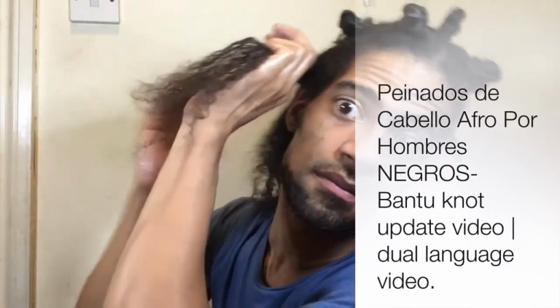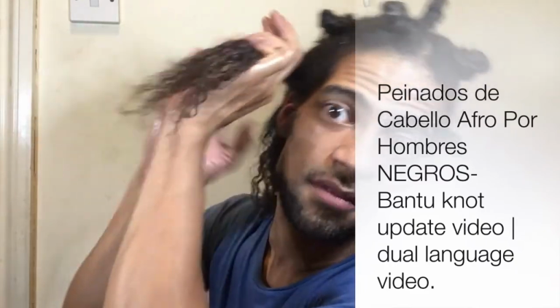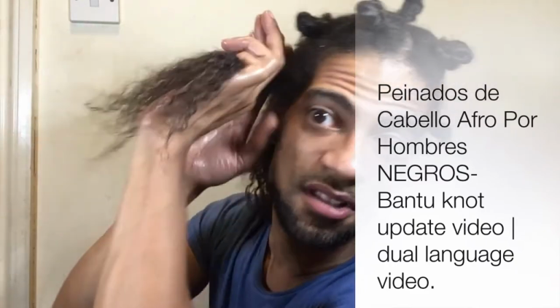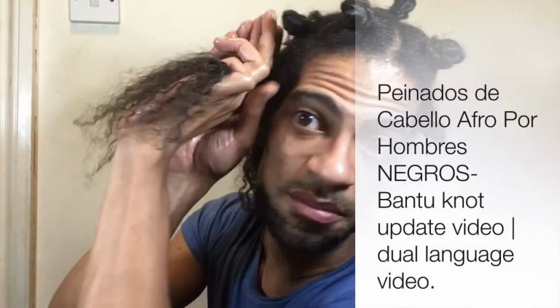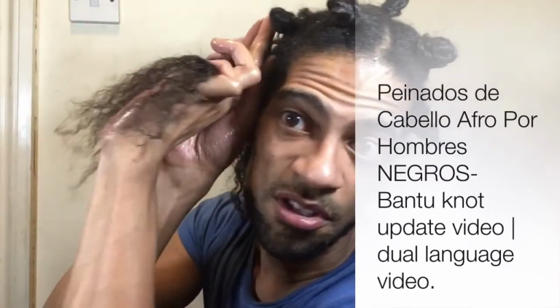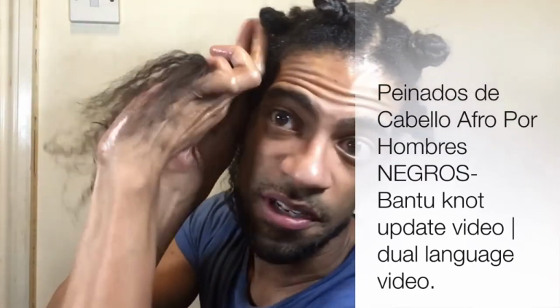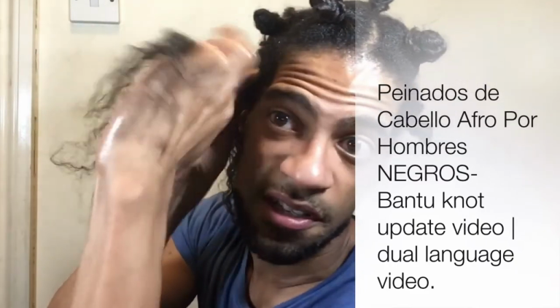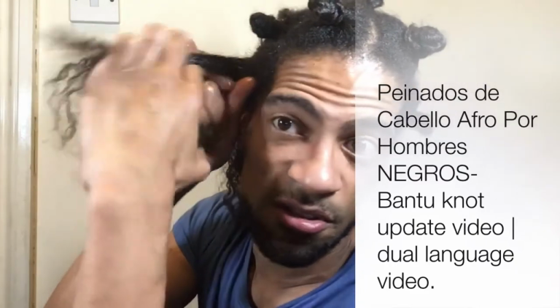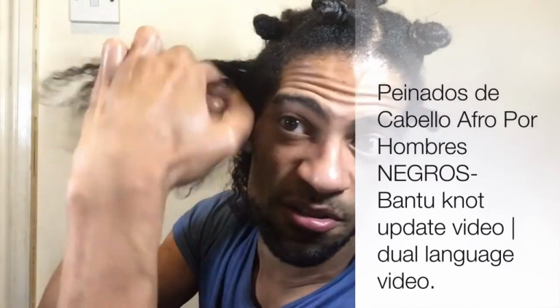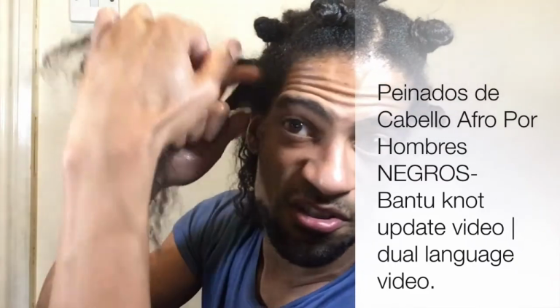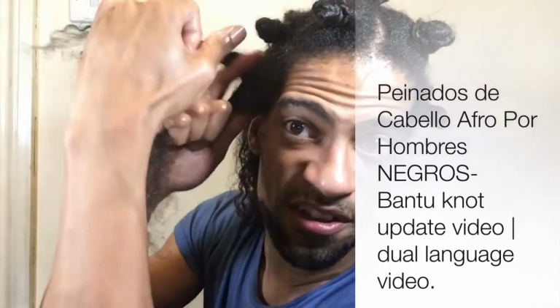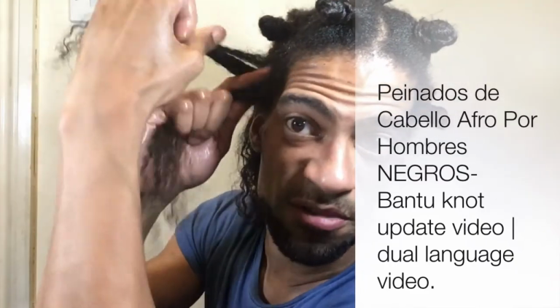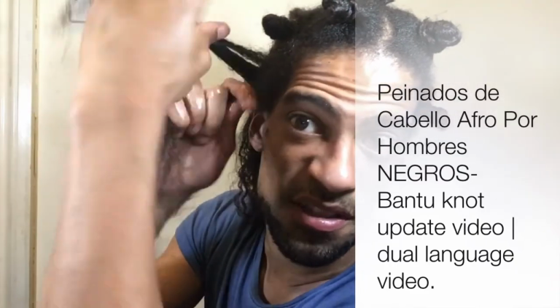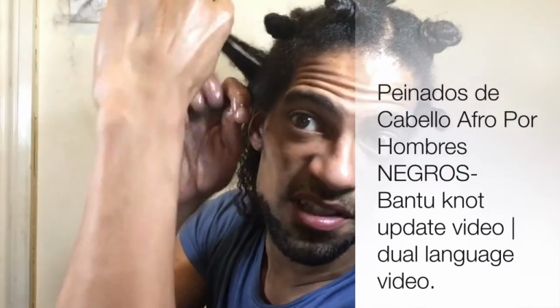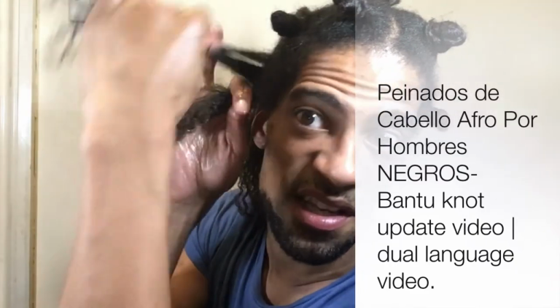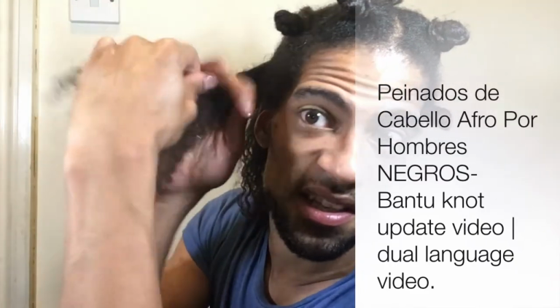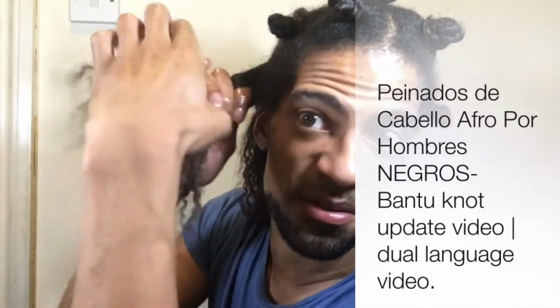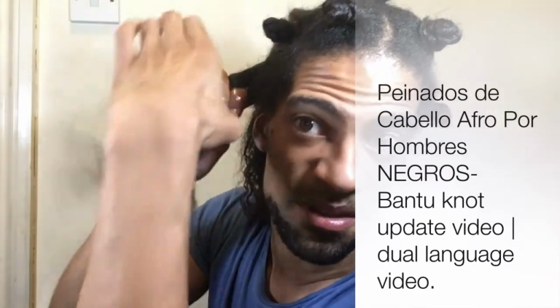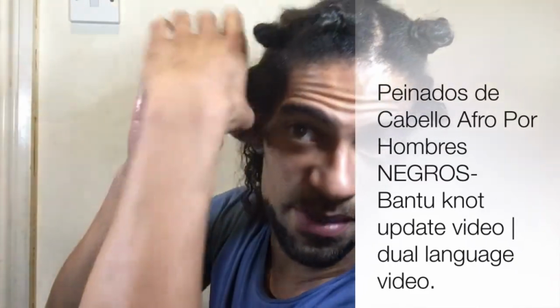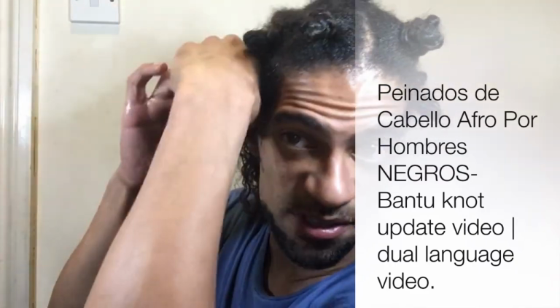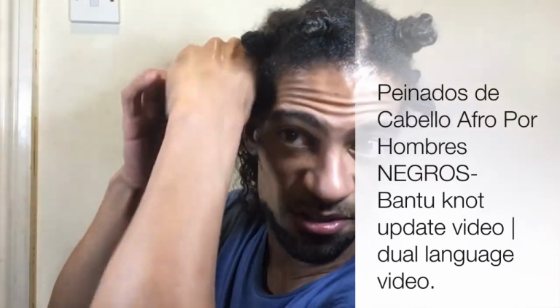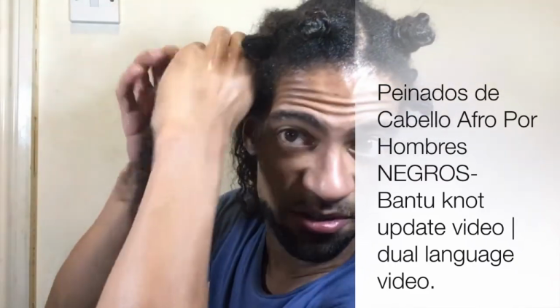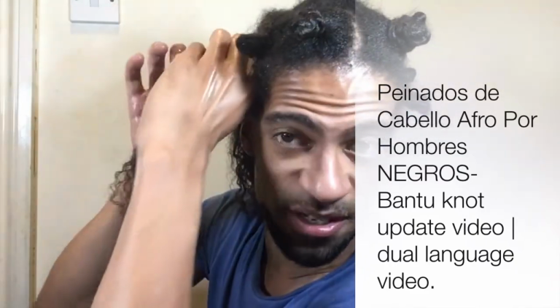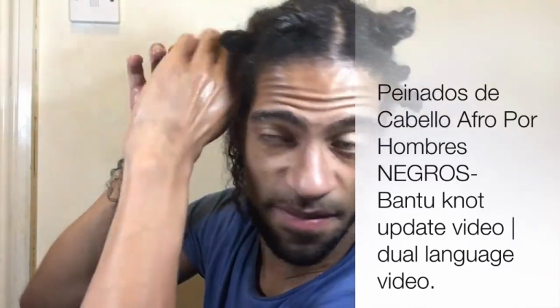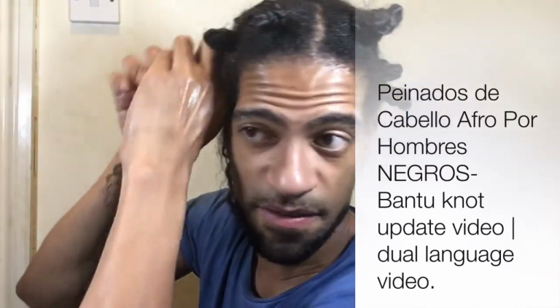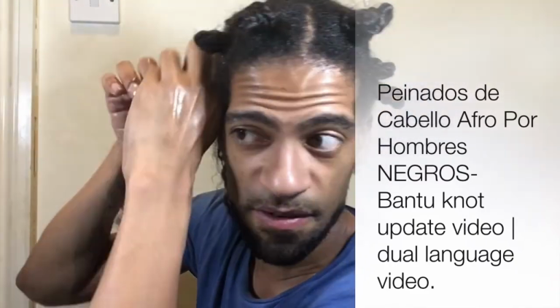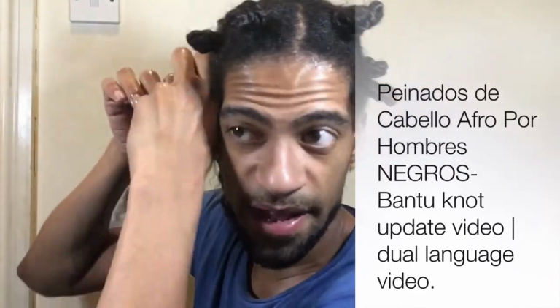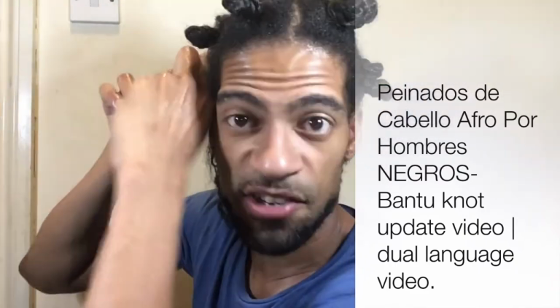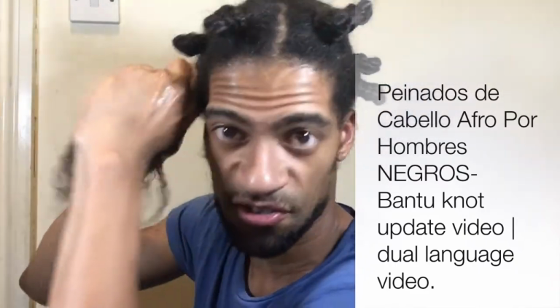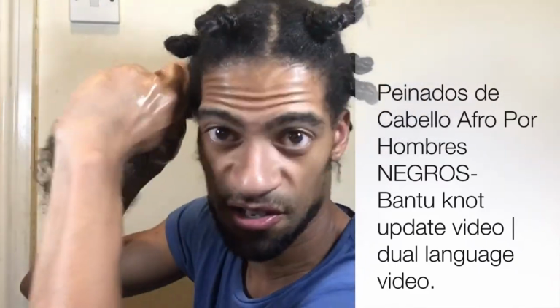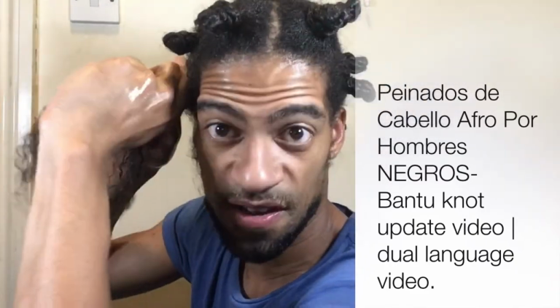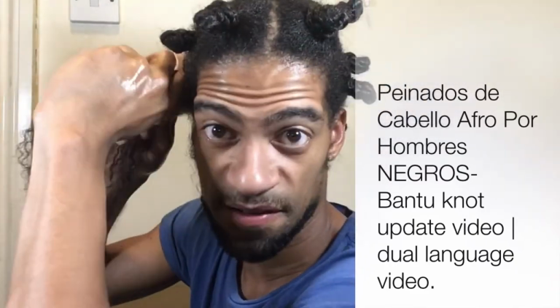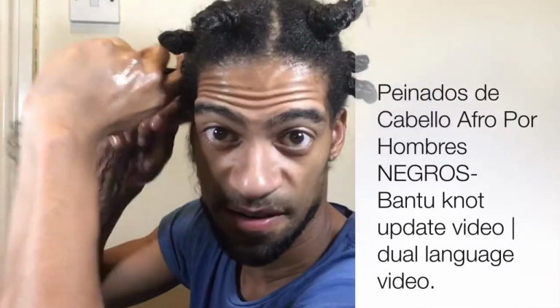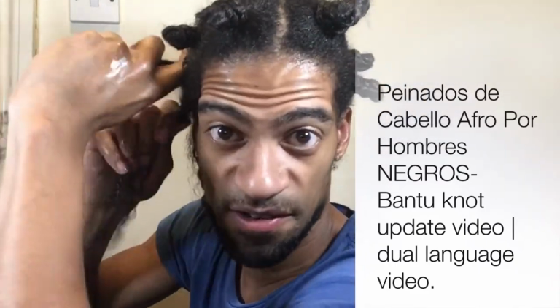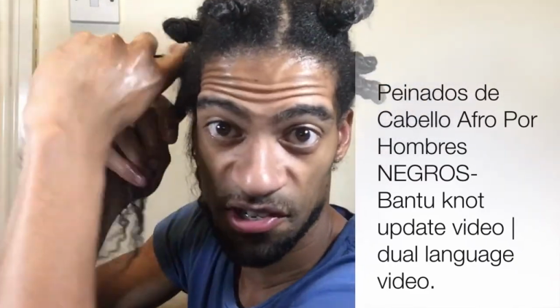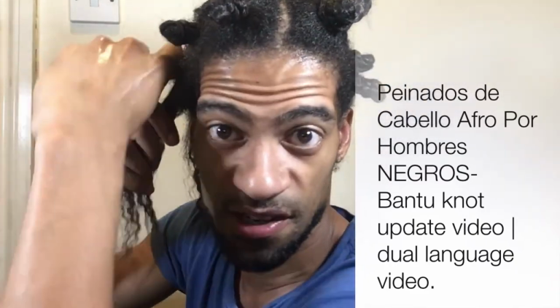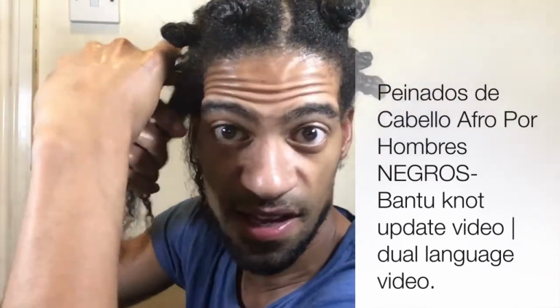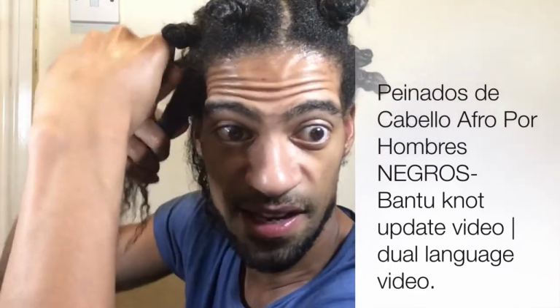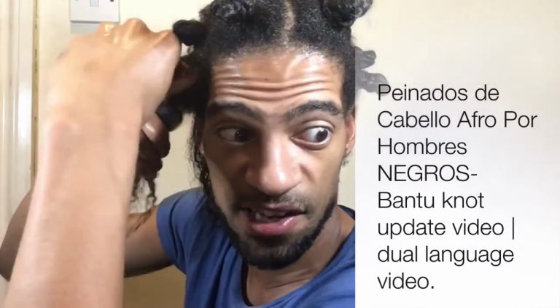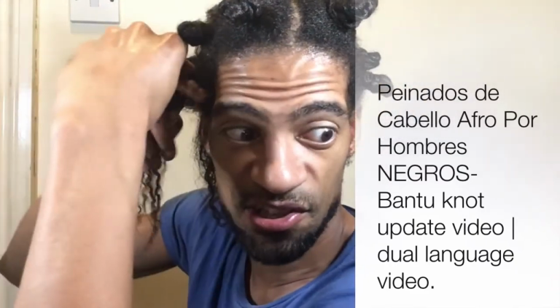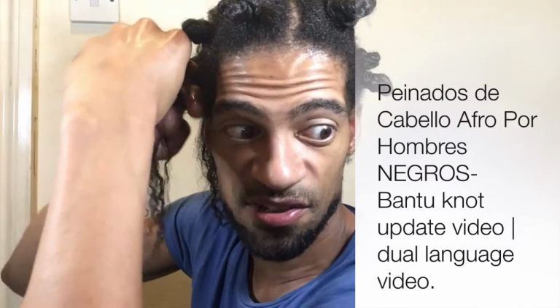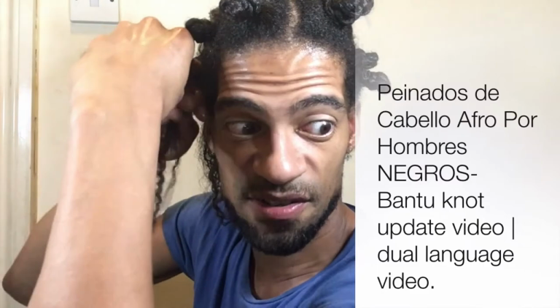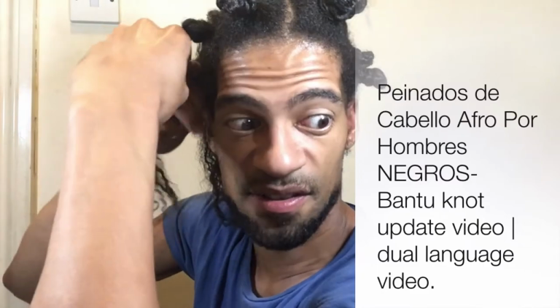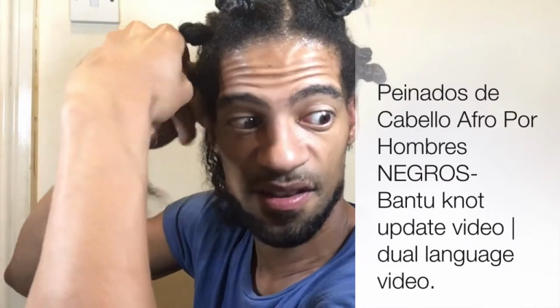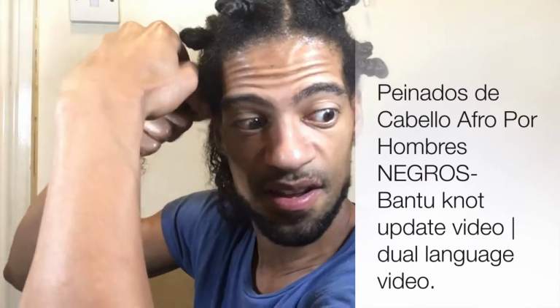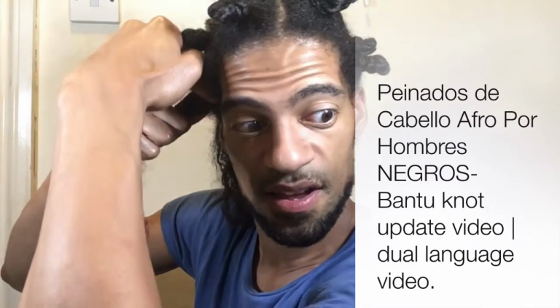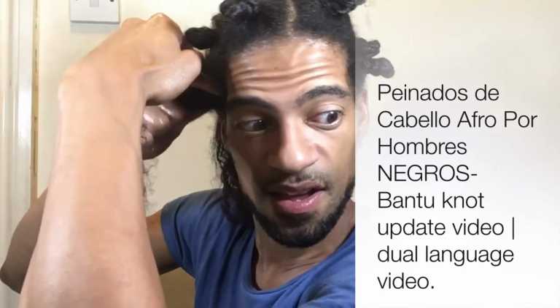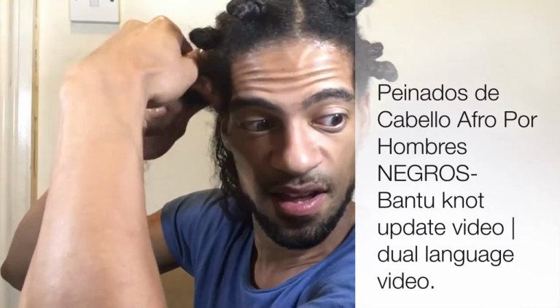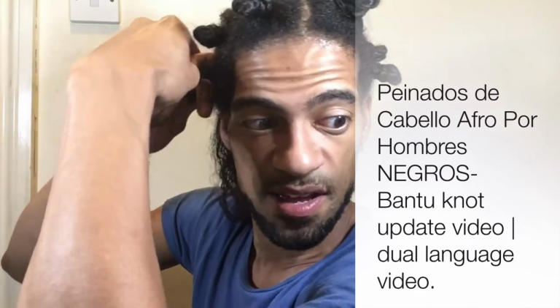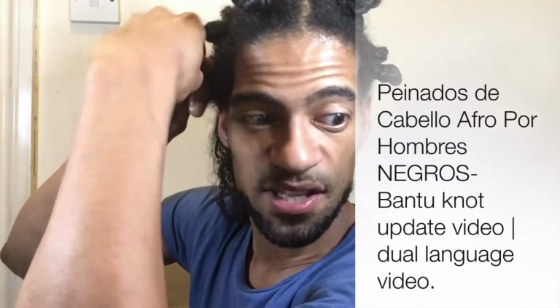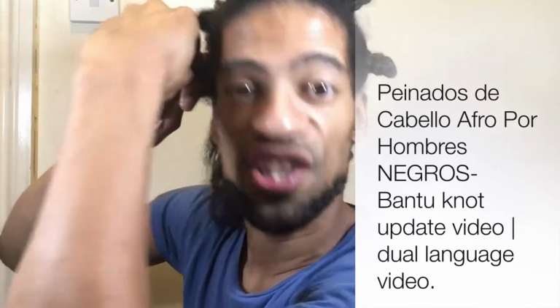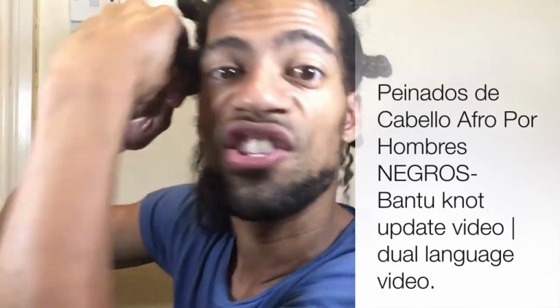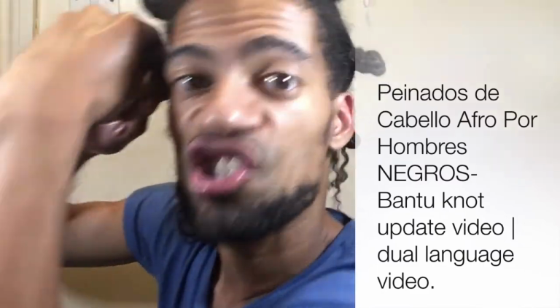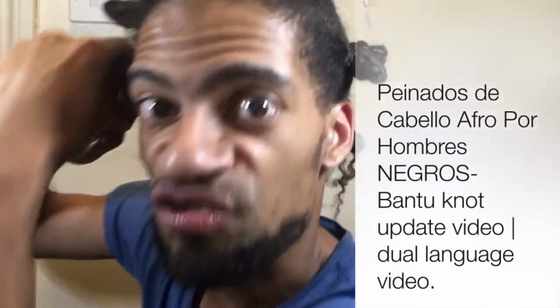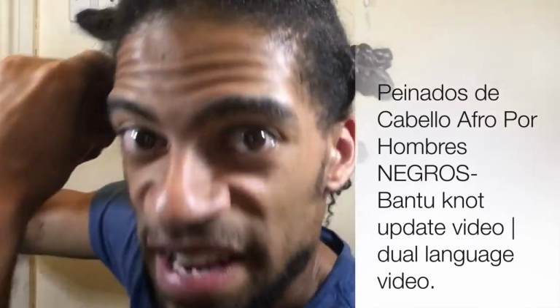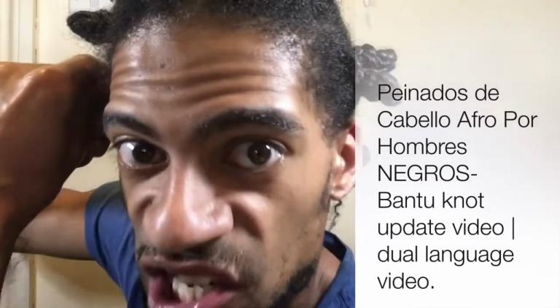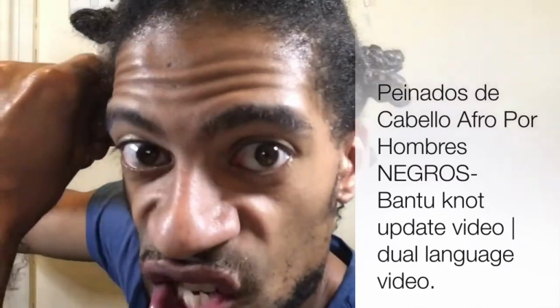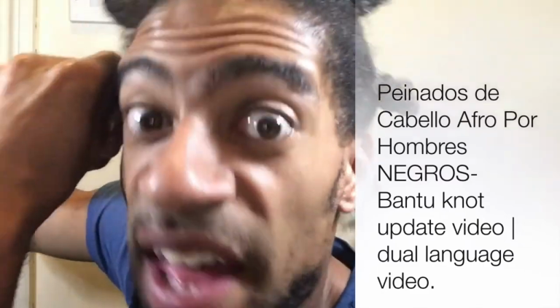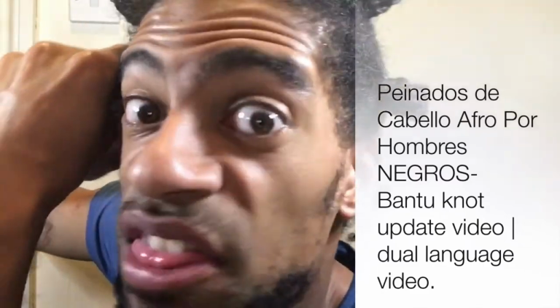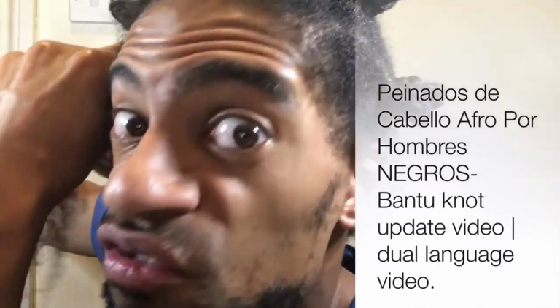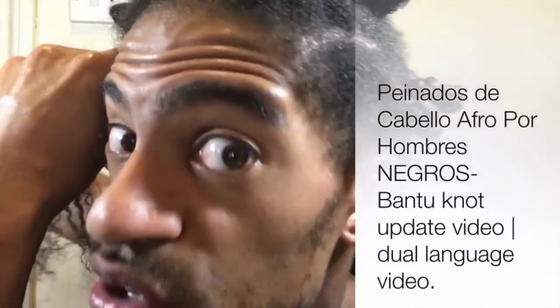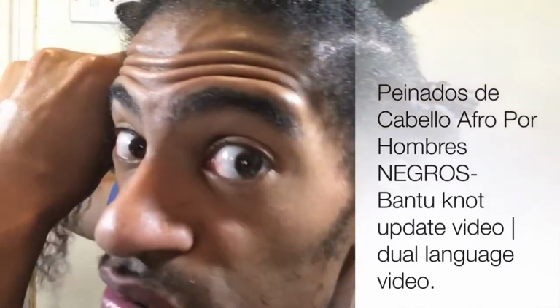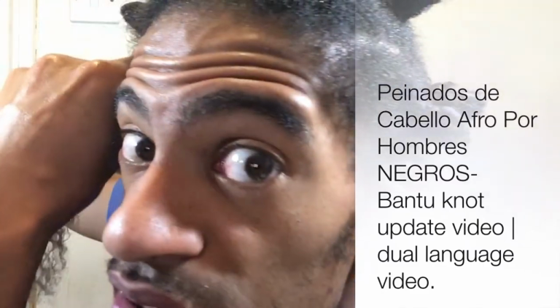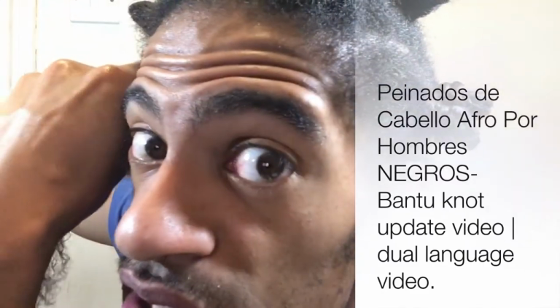So I'm doing the two-strand twist and then I'm going to bantu knot it for extra curl definition and extra stretch at the roots.